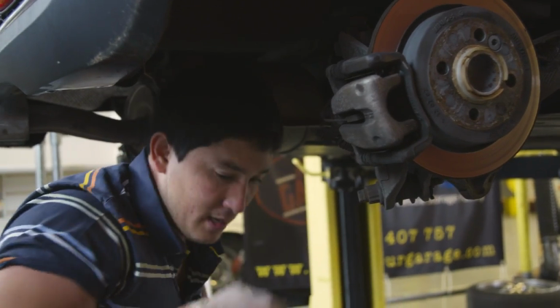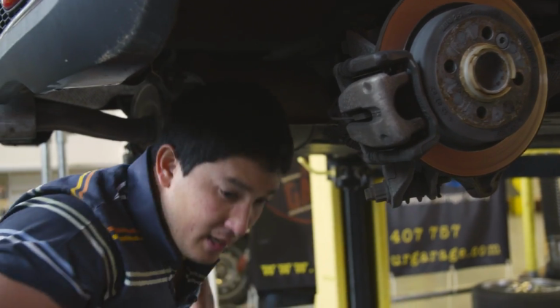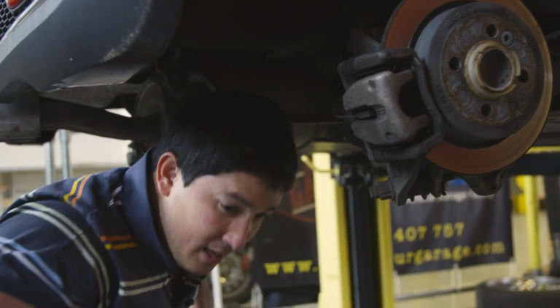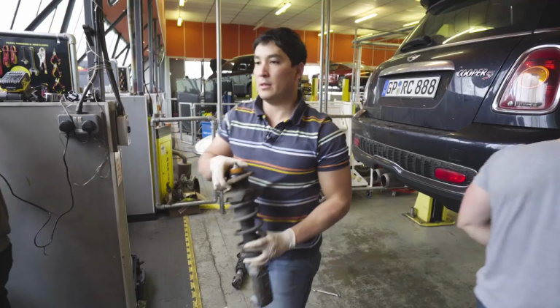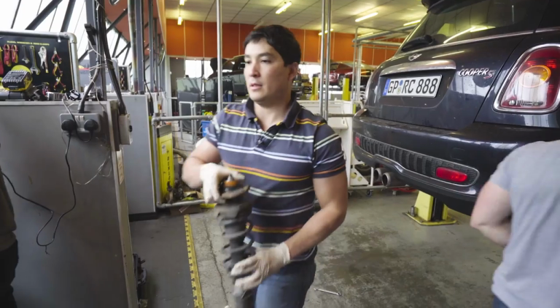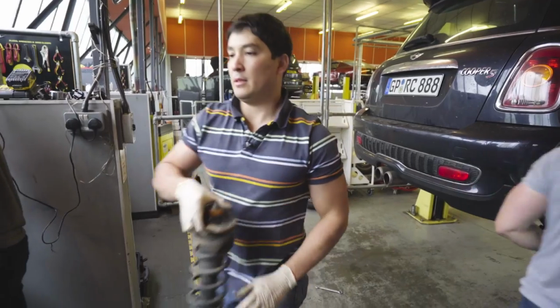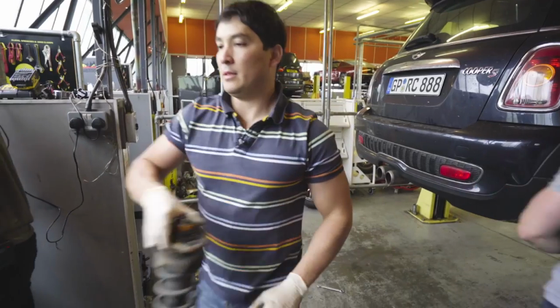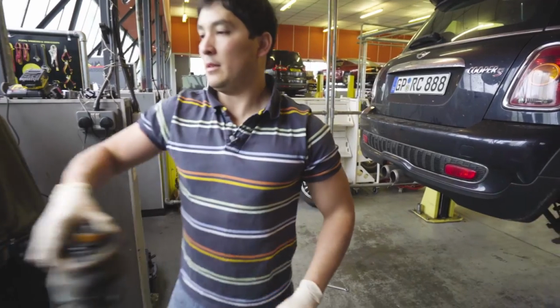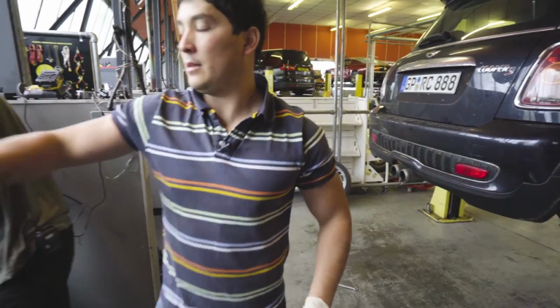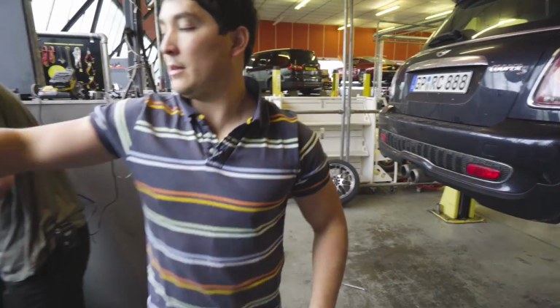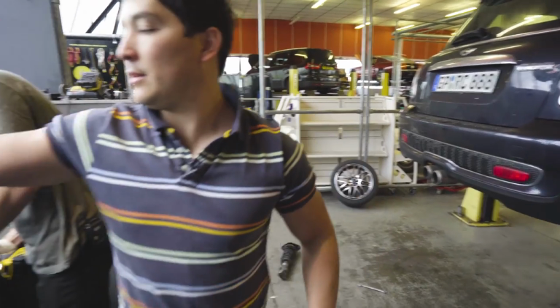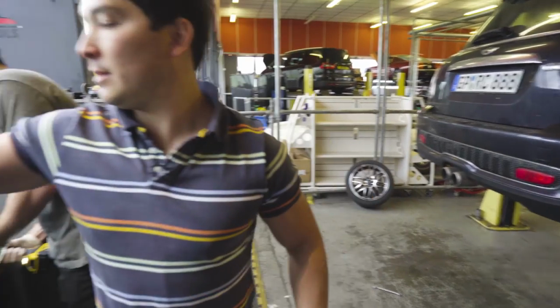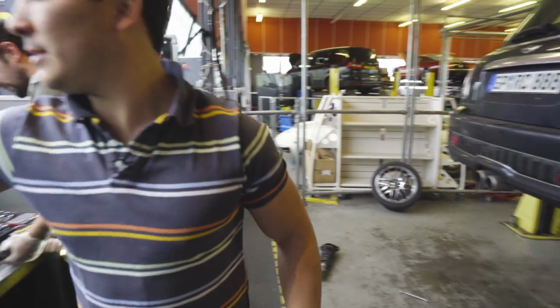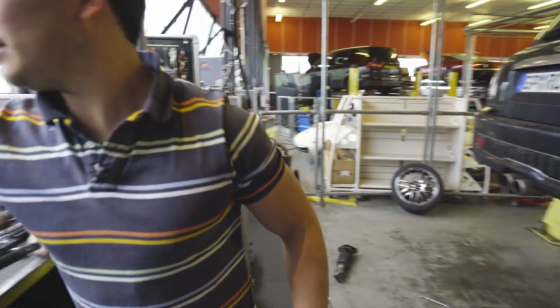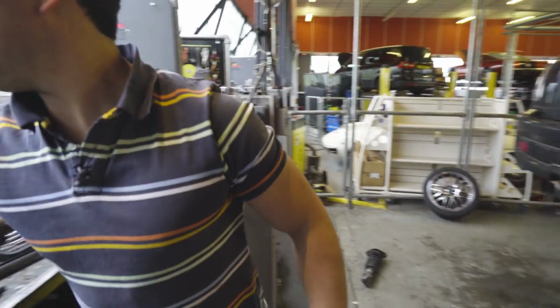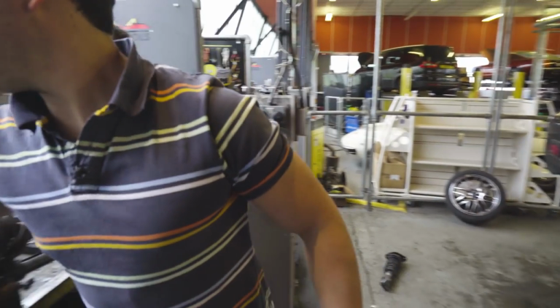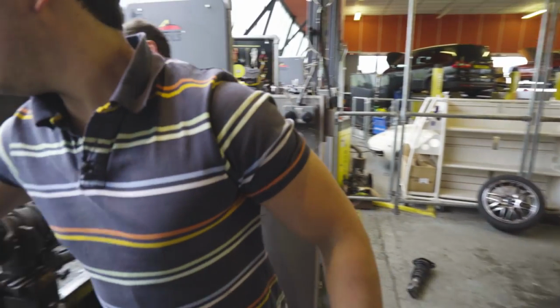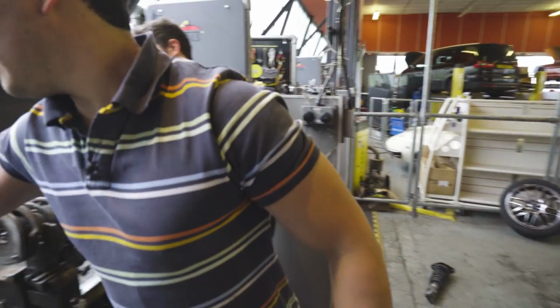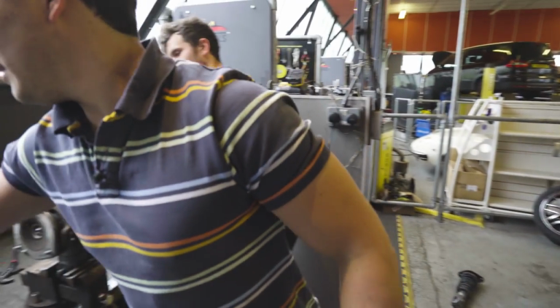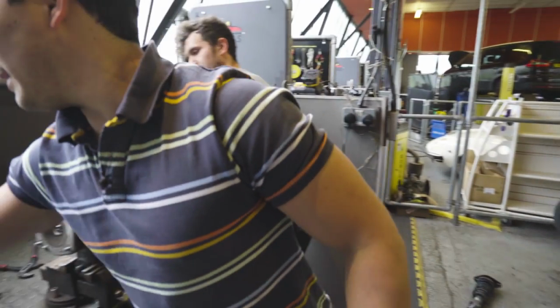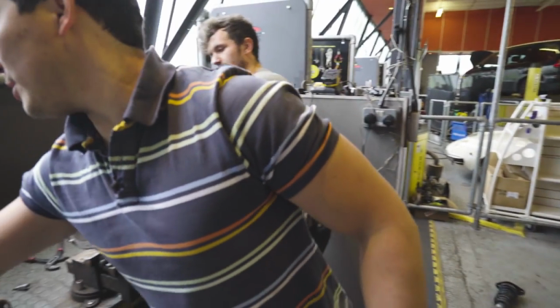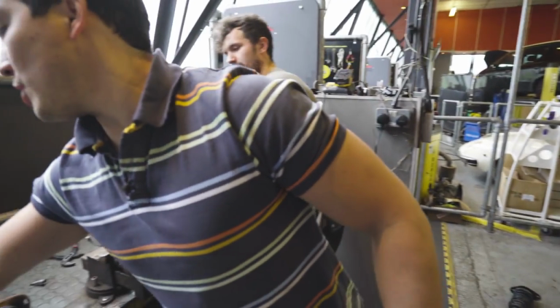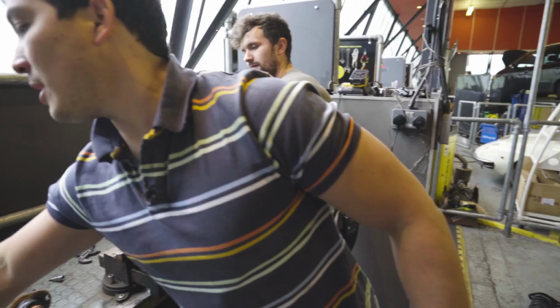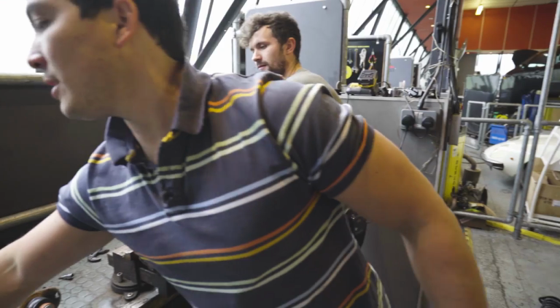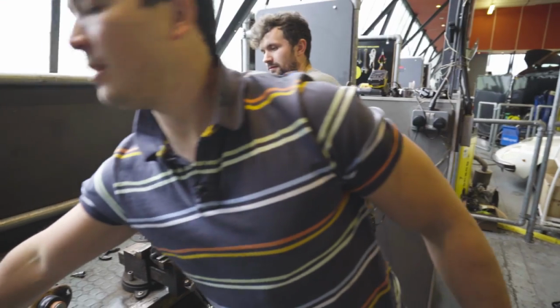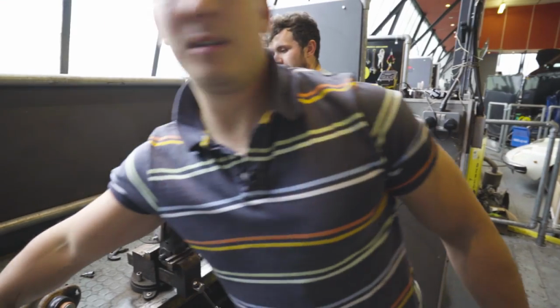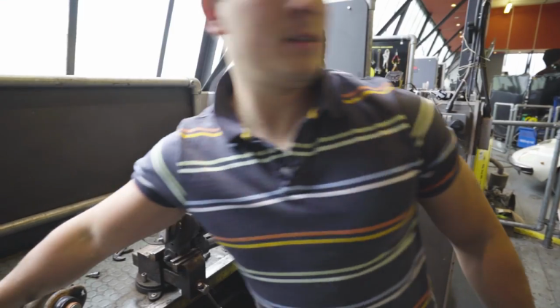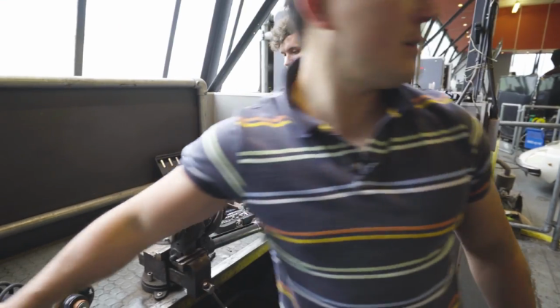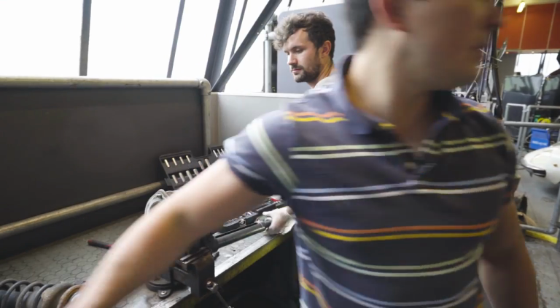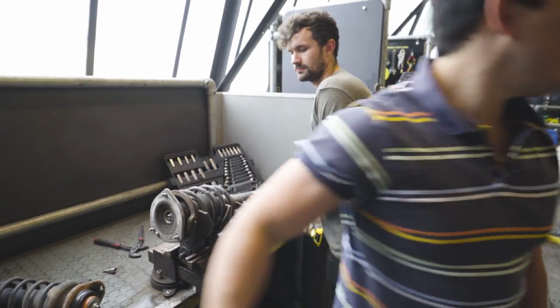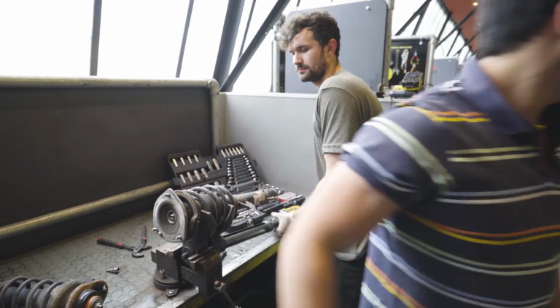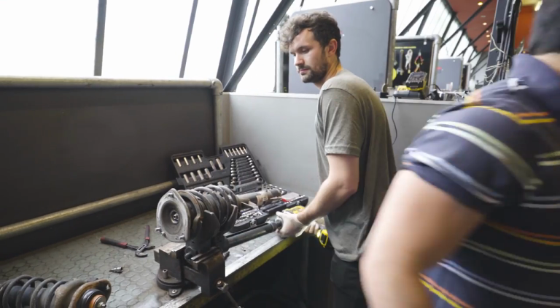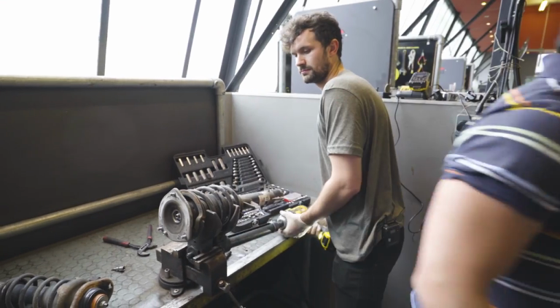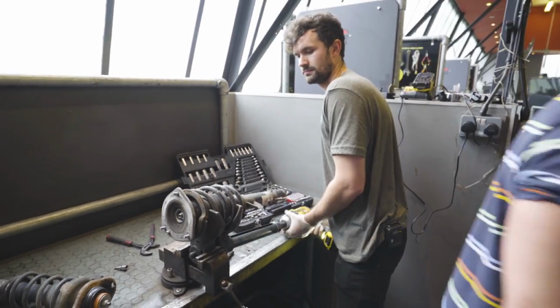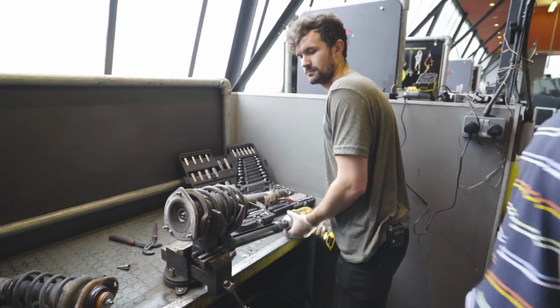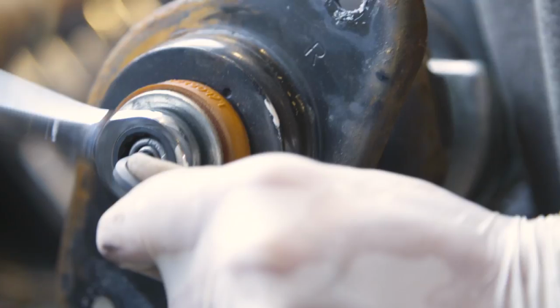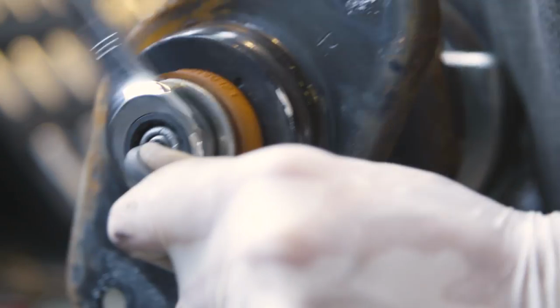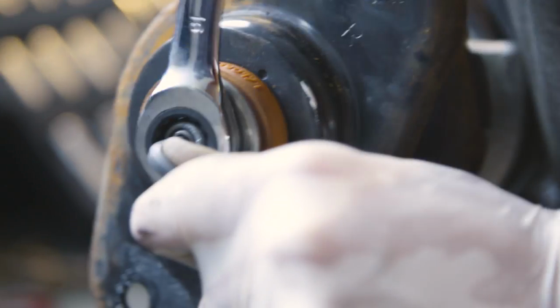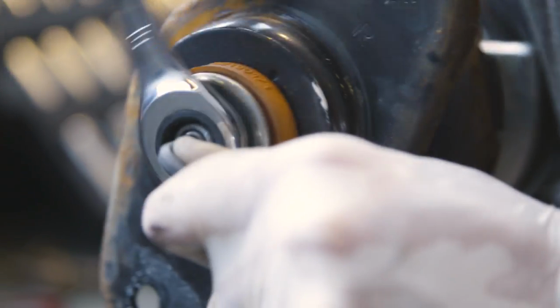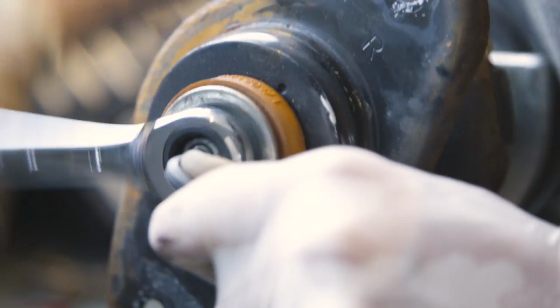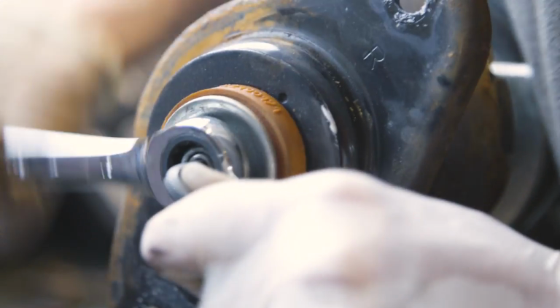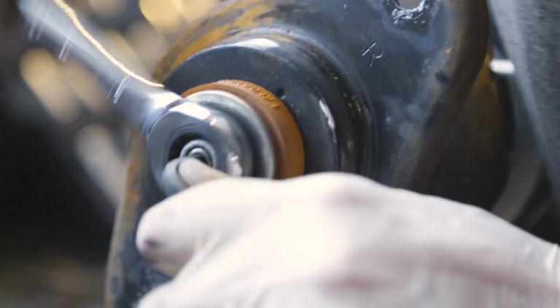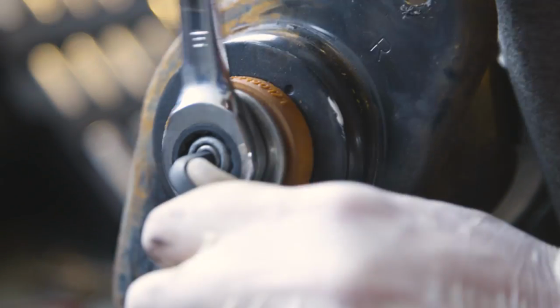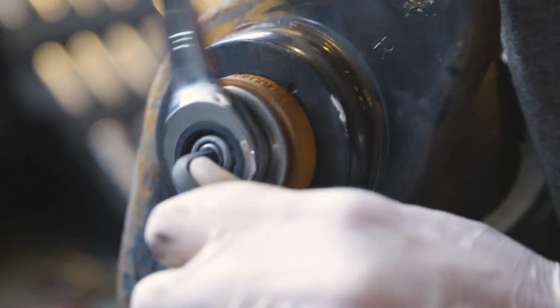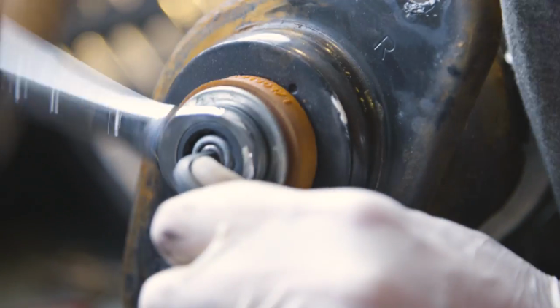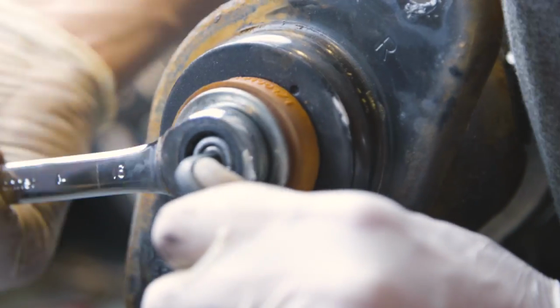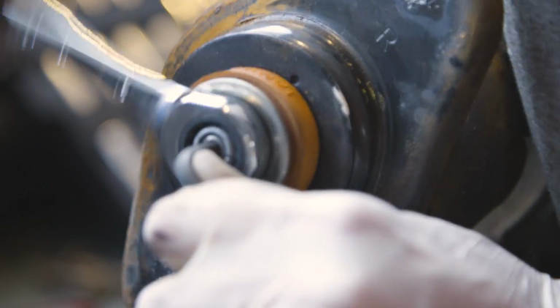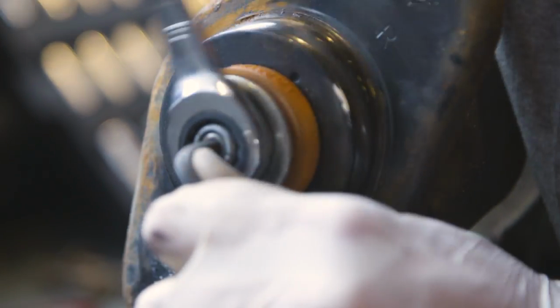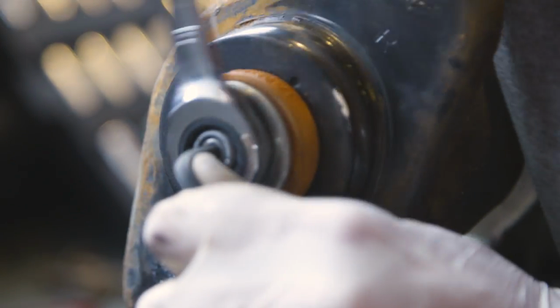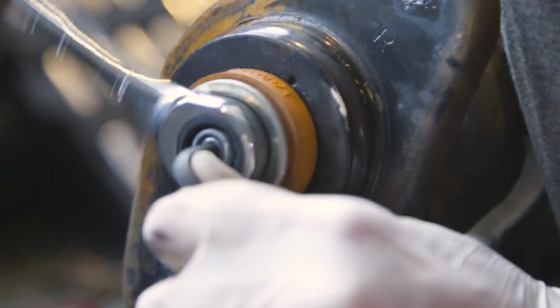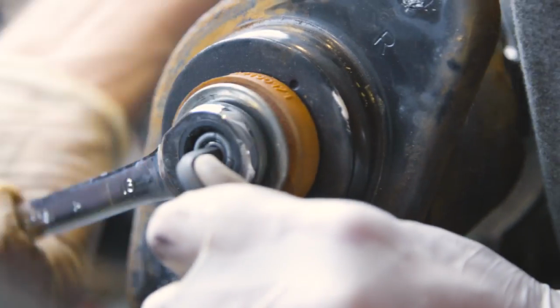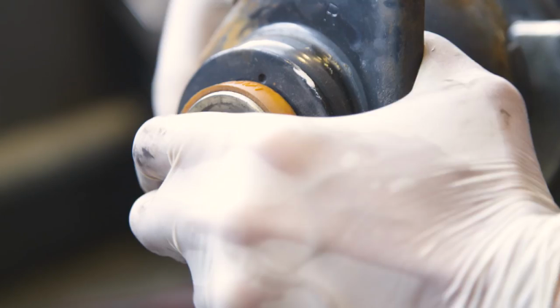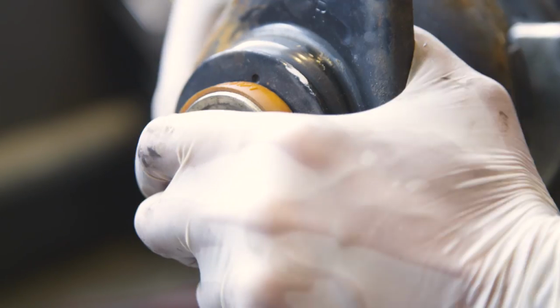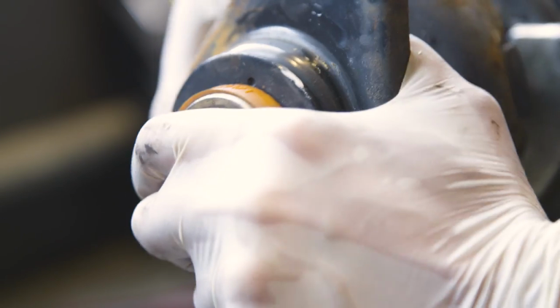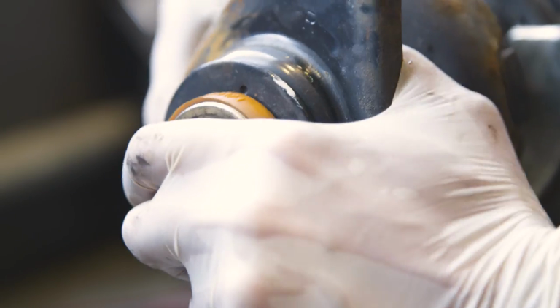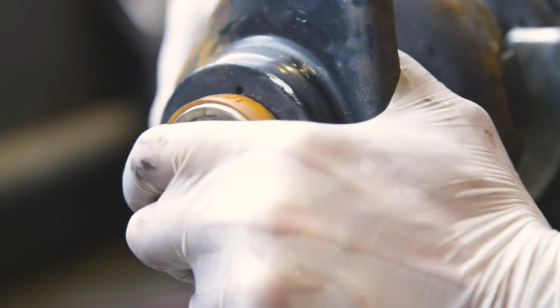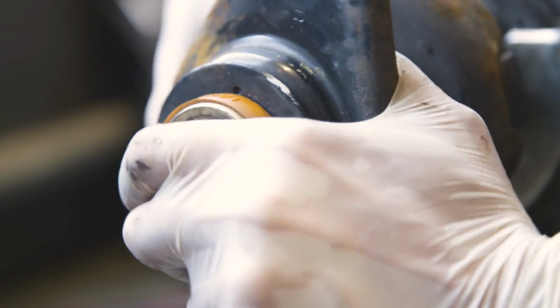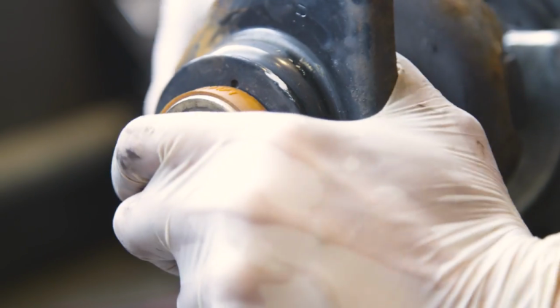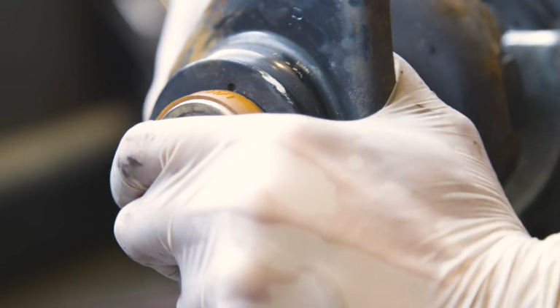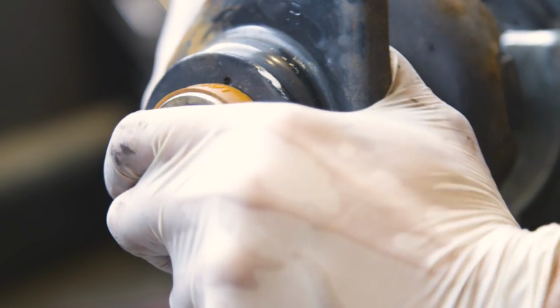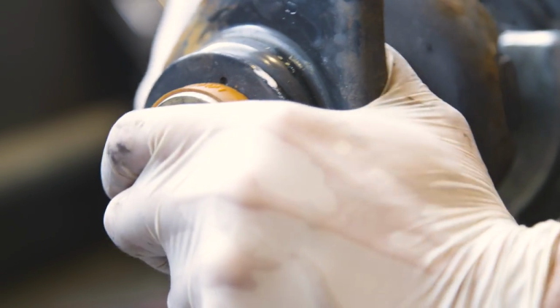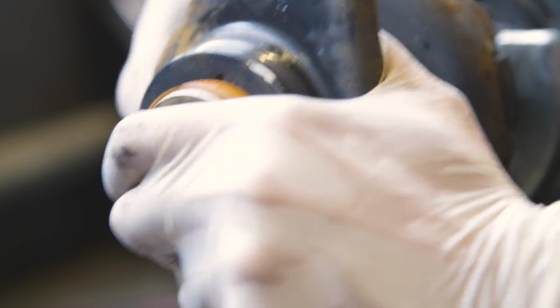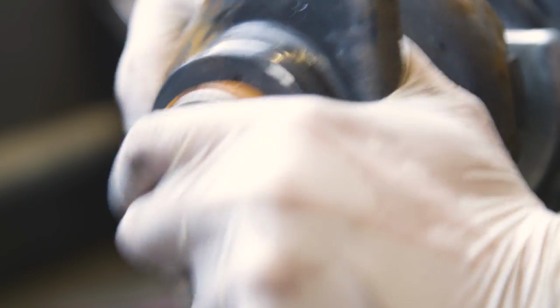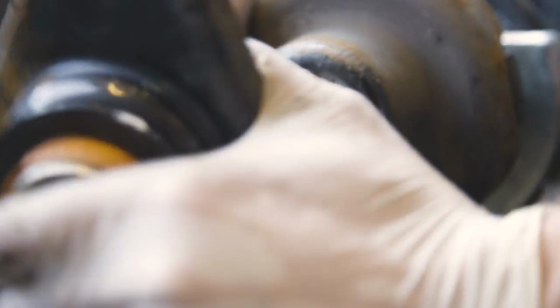The old suspension is then handed to our glamour assistant, Jack, whose task it is to remove the top mounts for use later.